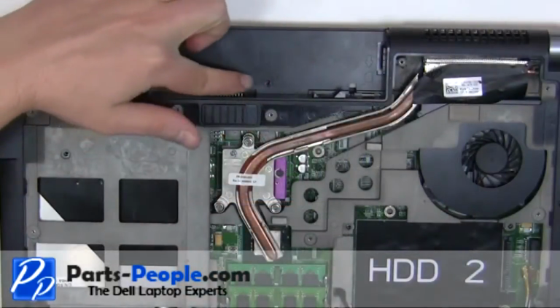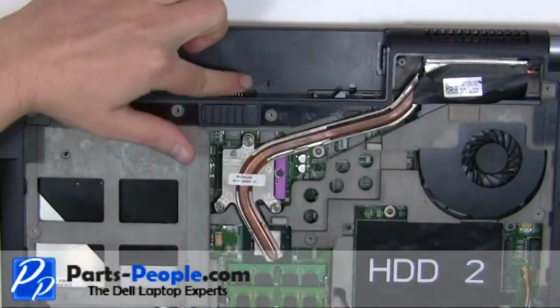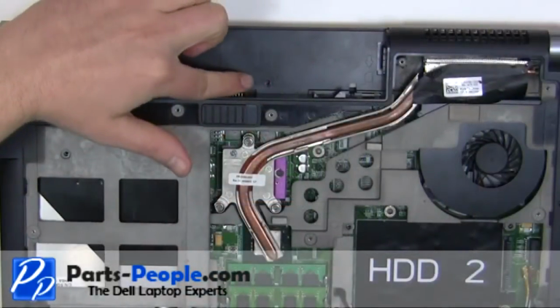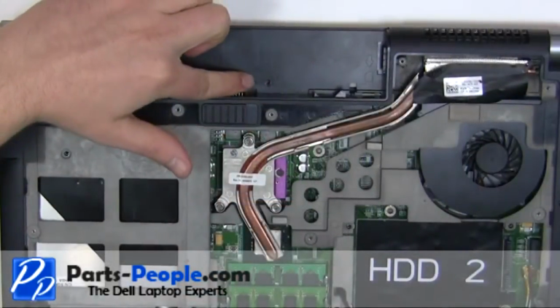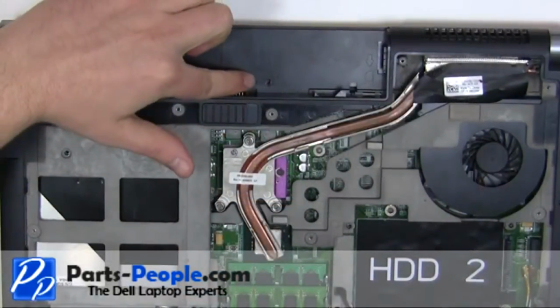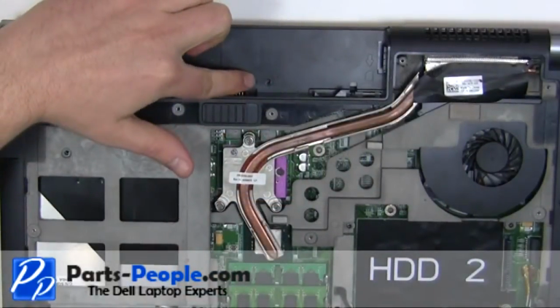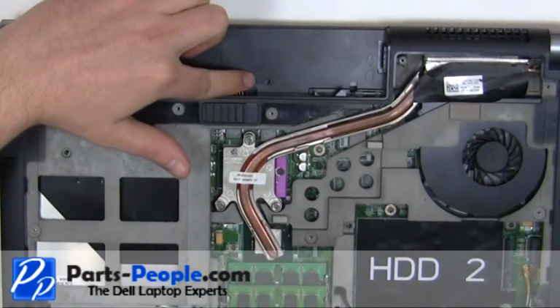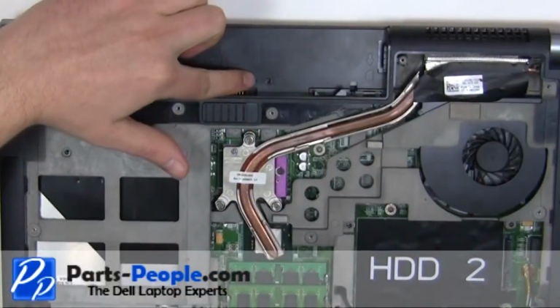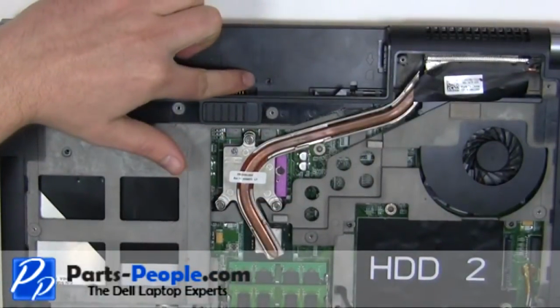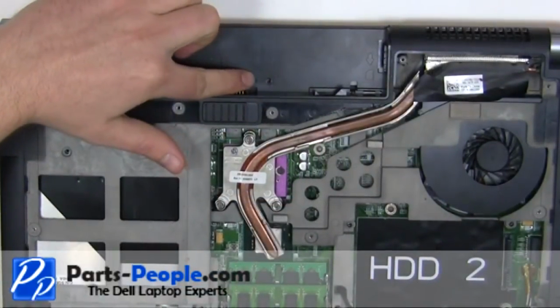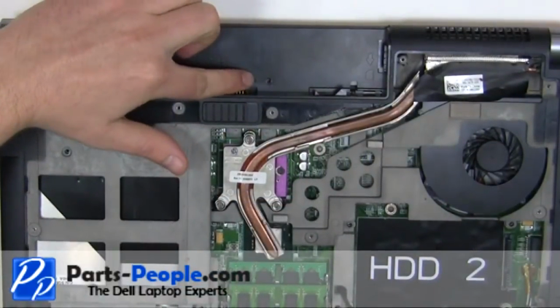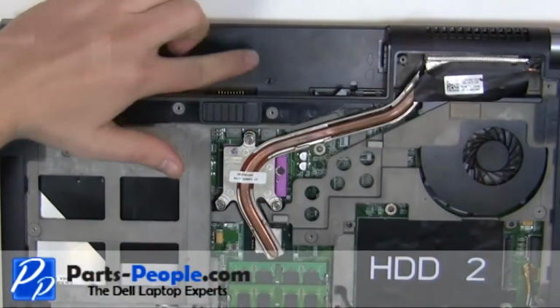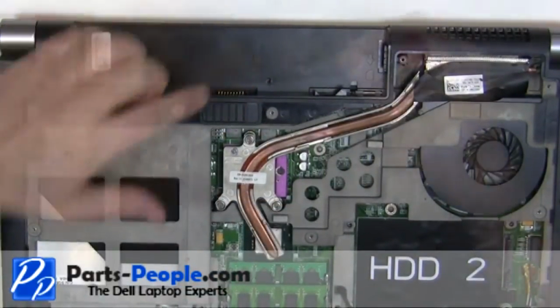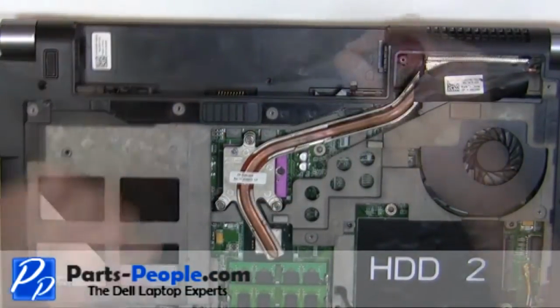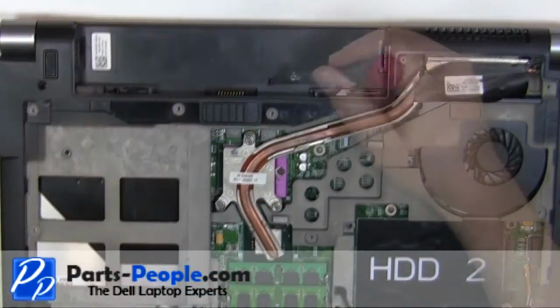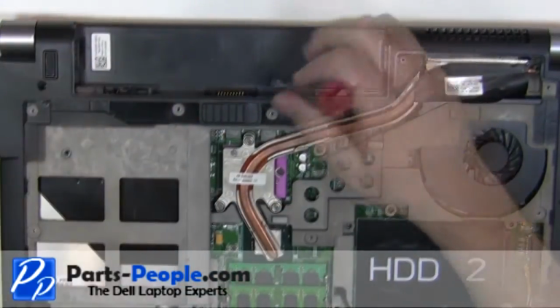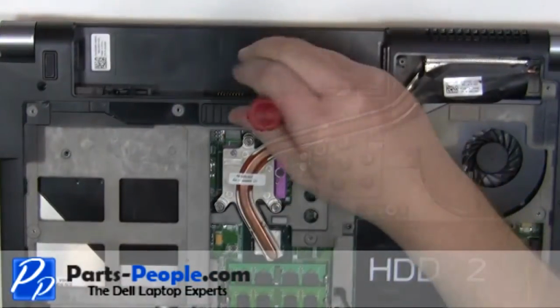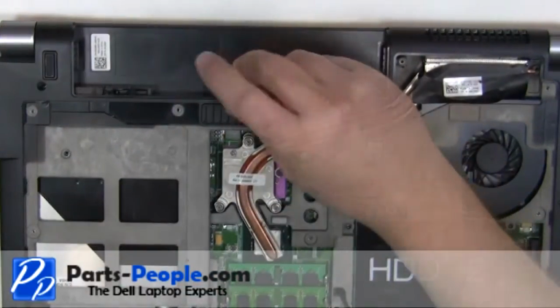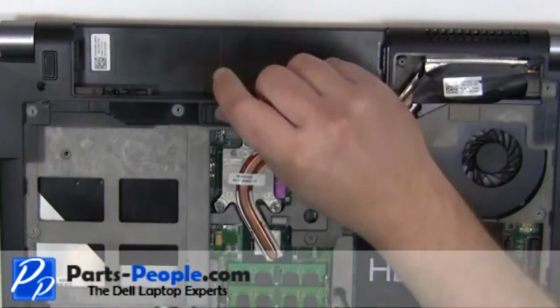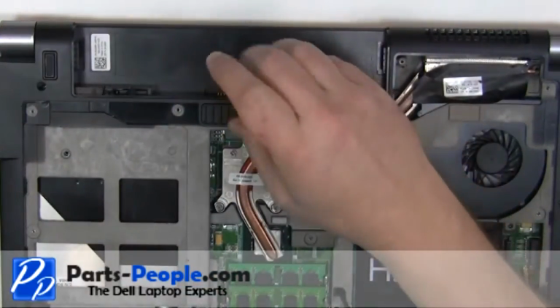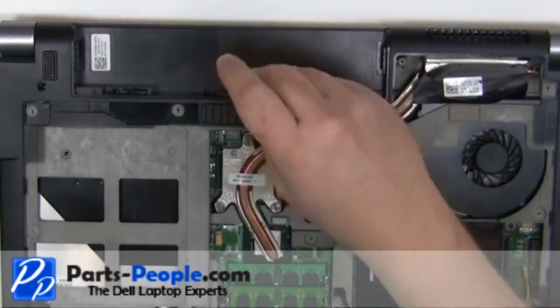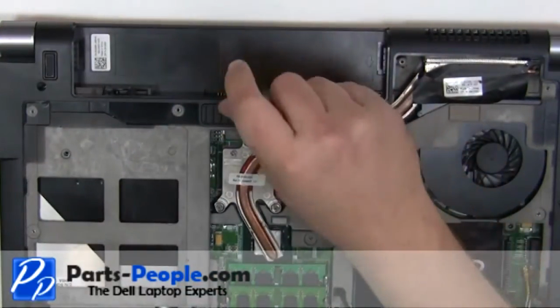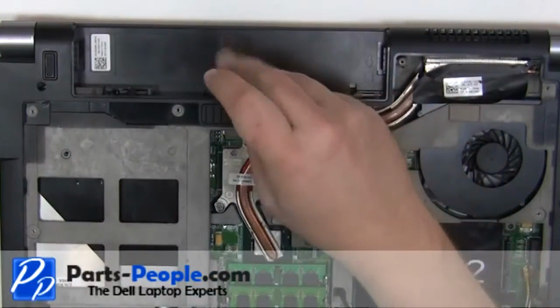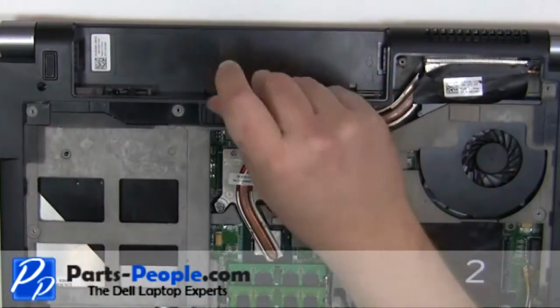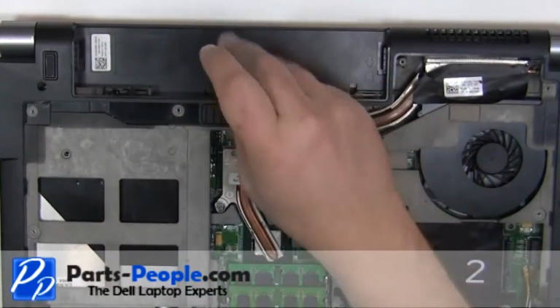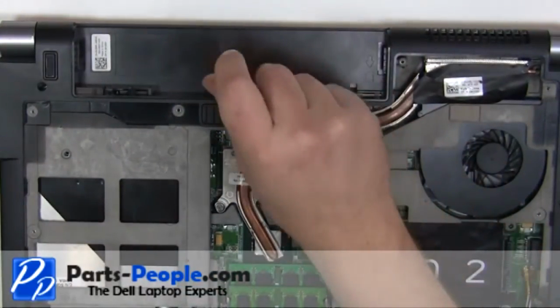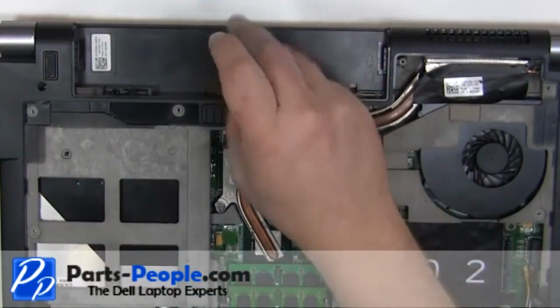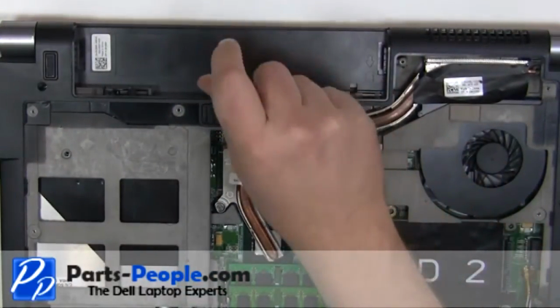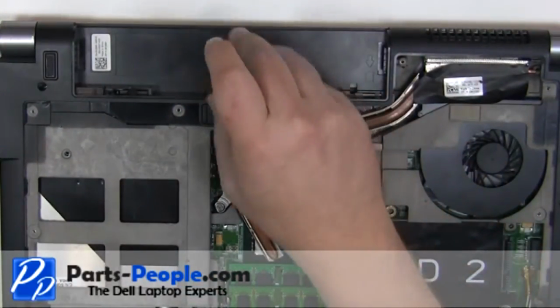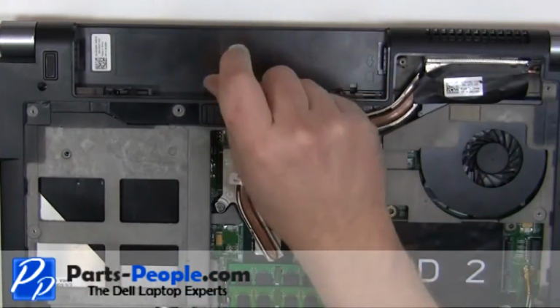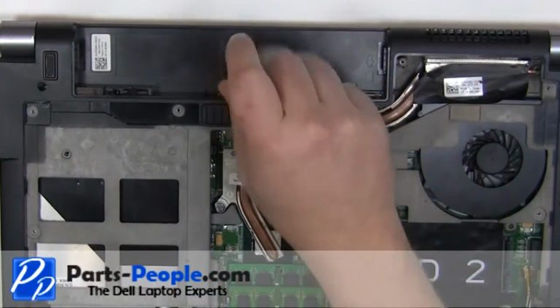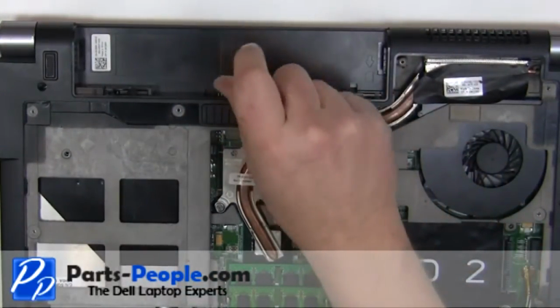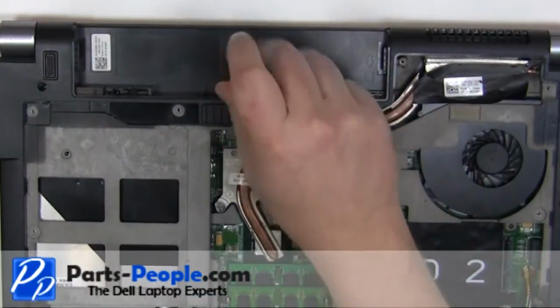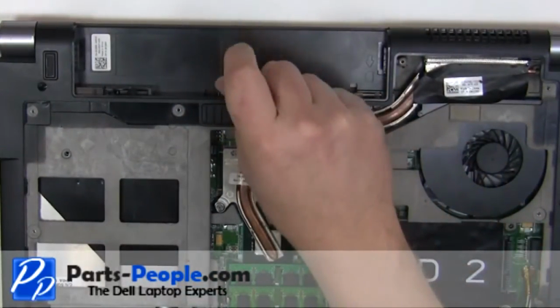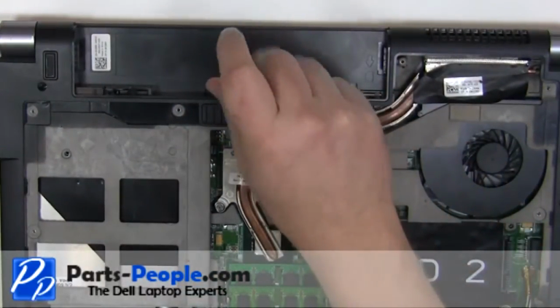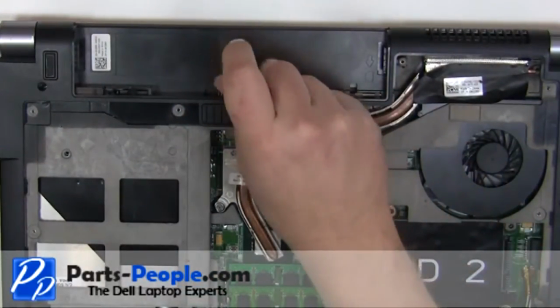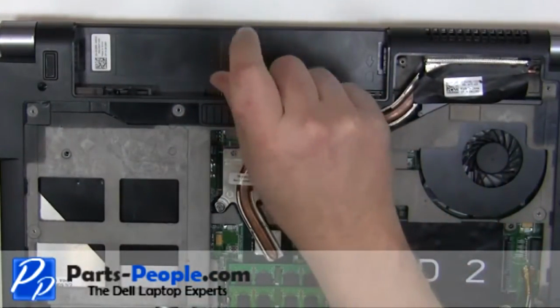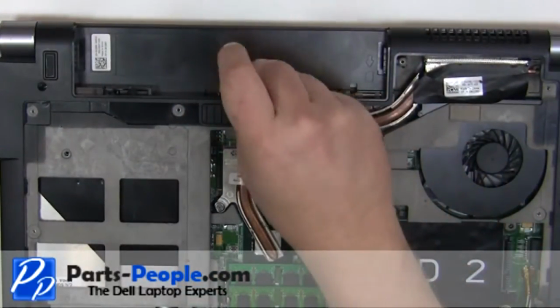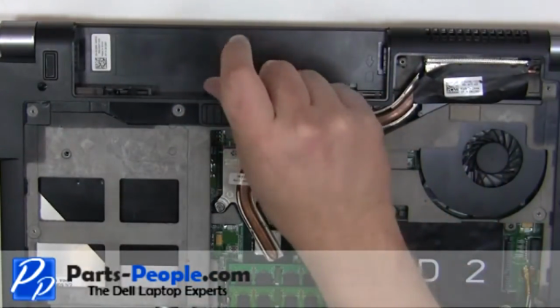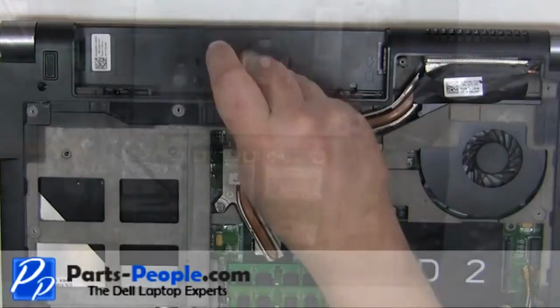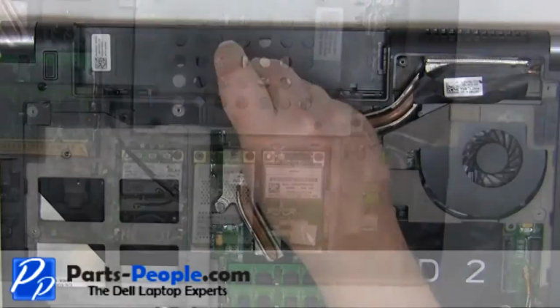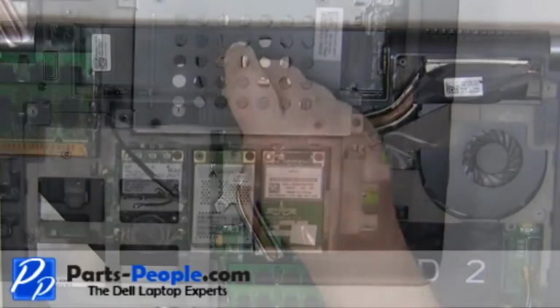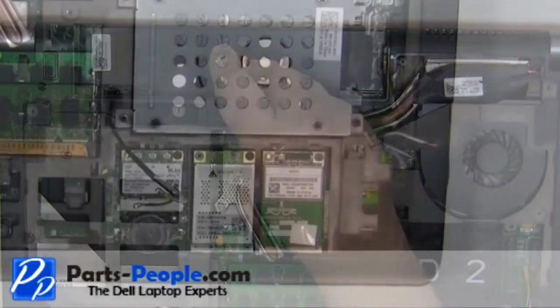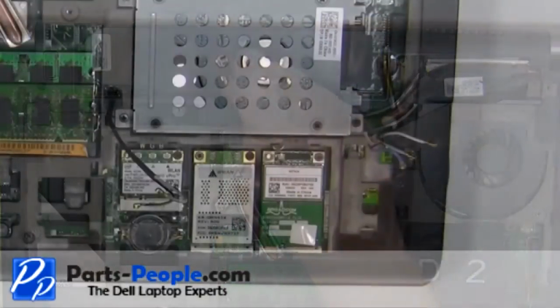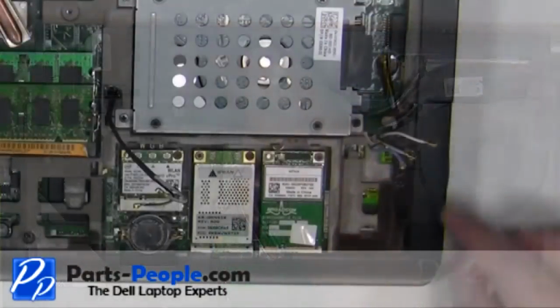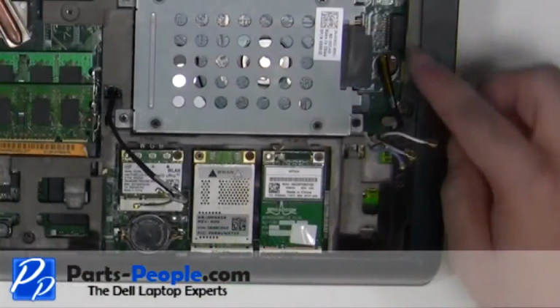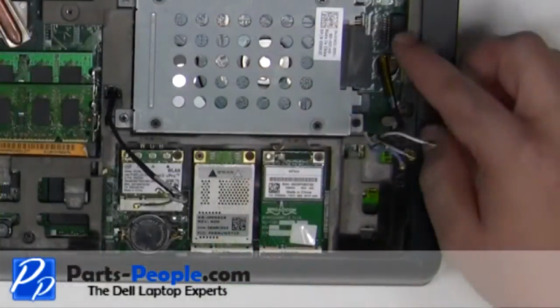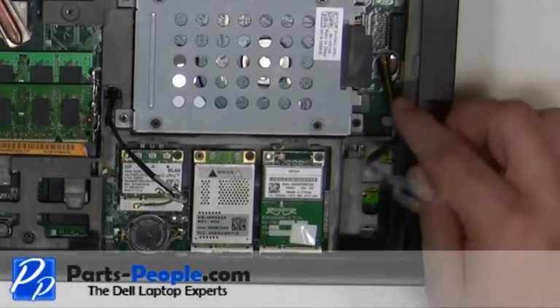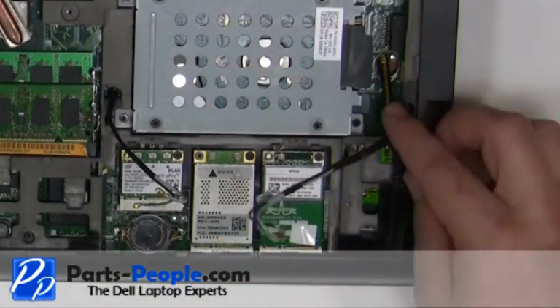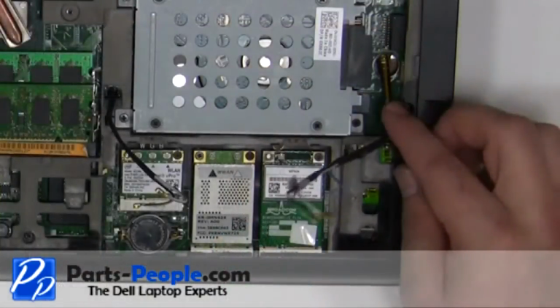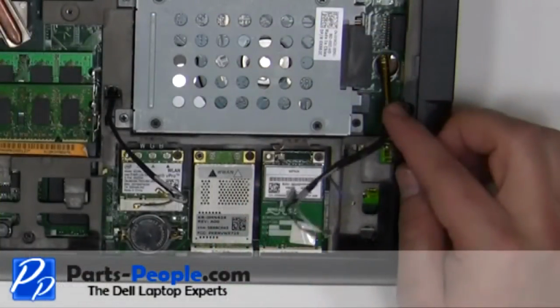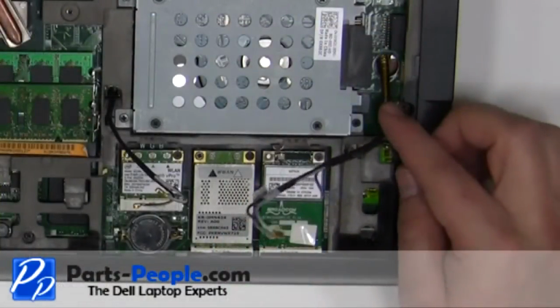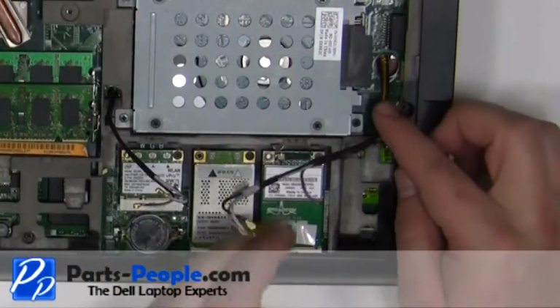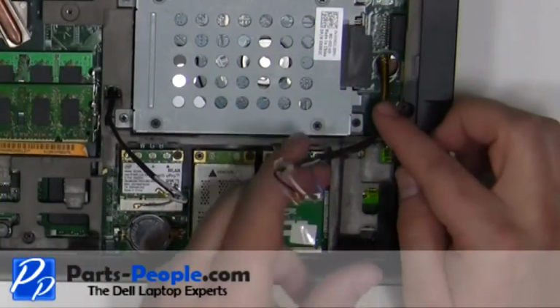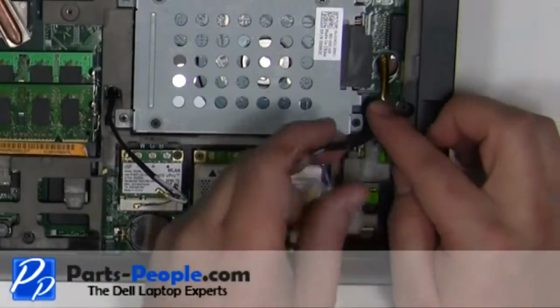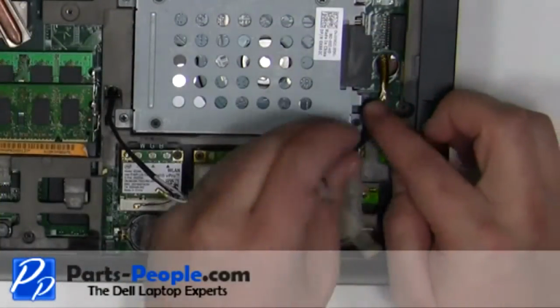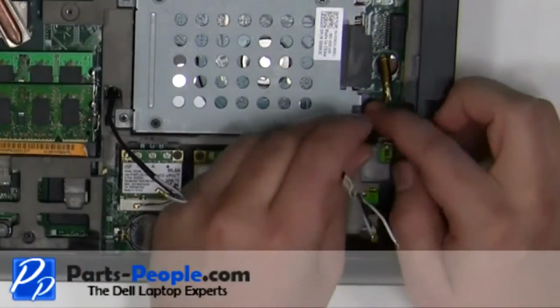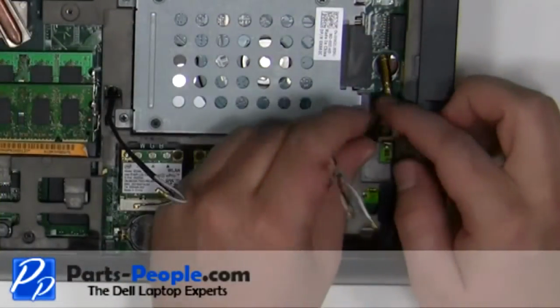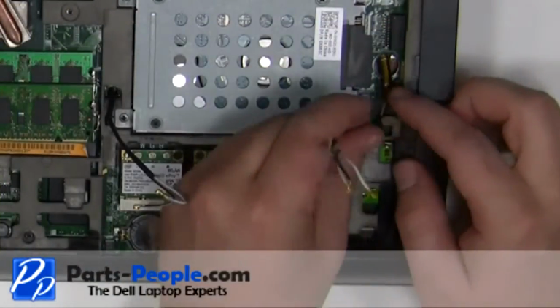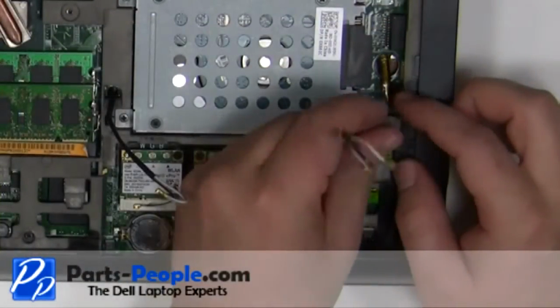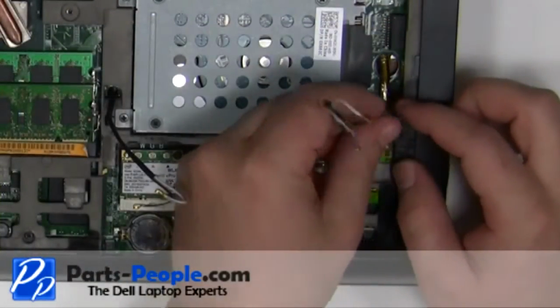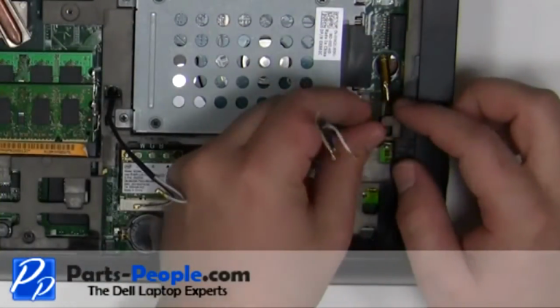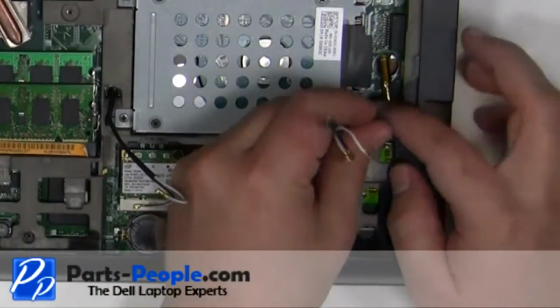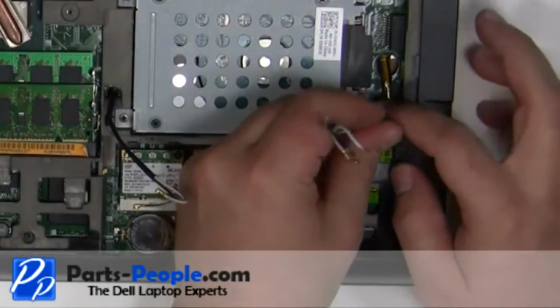Replace the screw under the battery. Plug in the antenna cables.